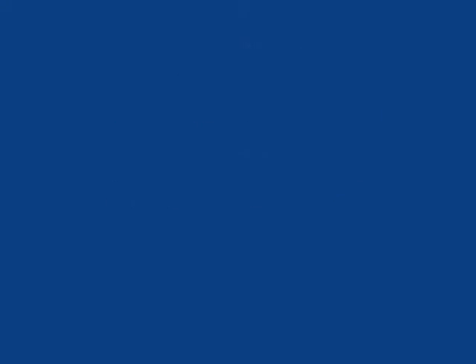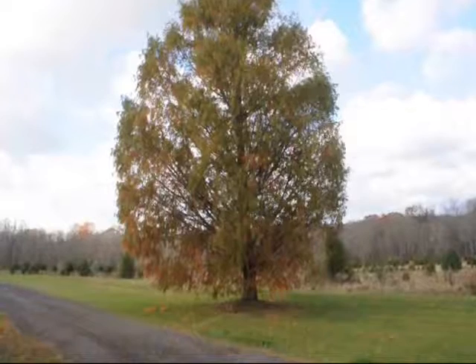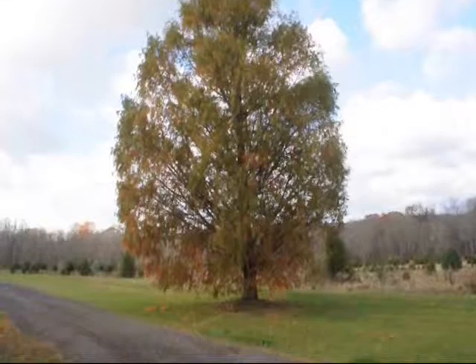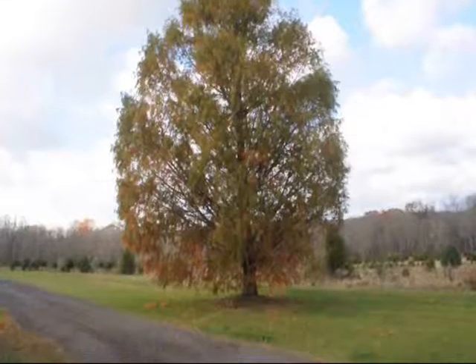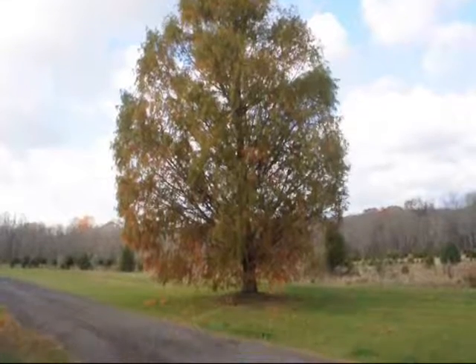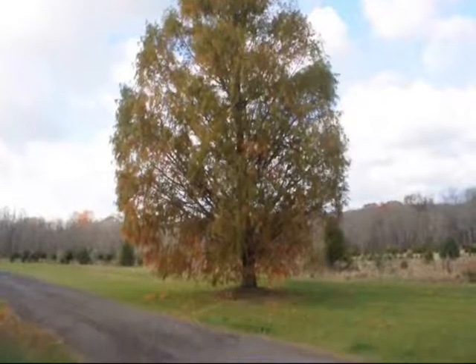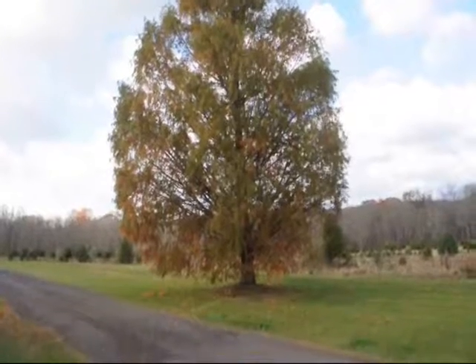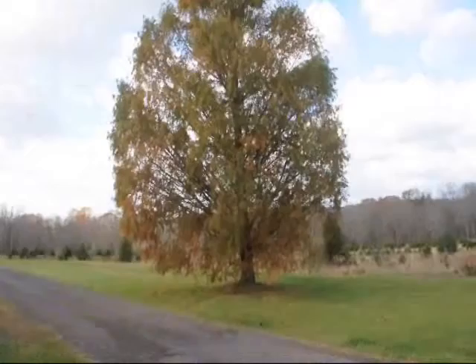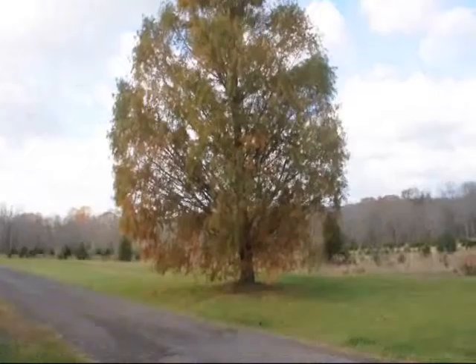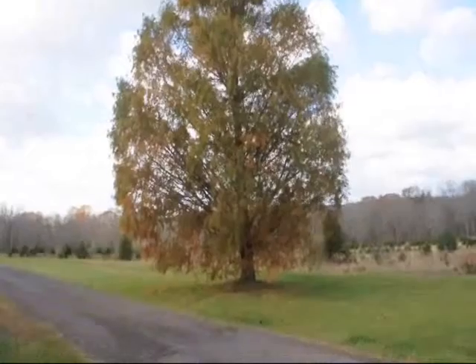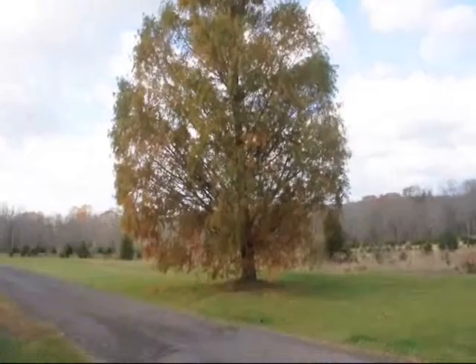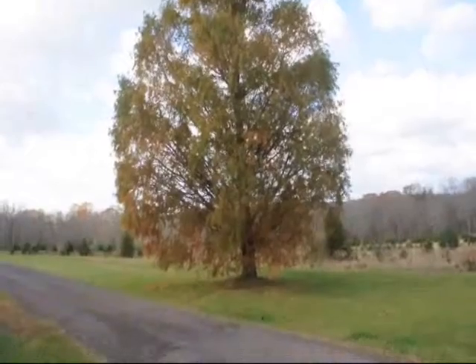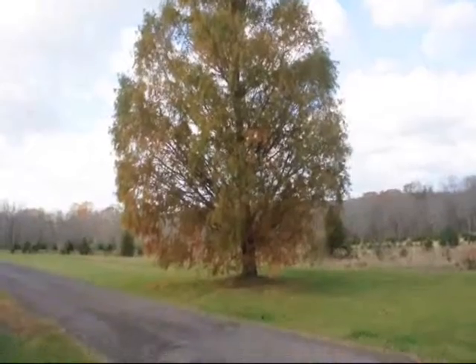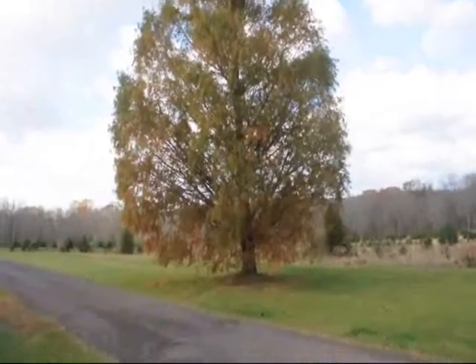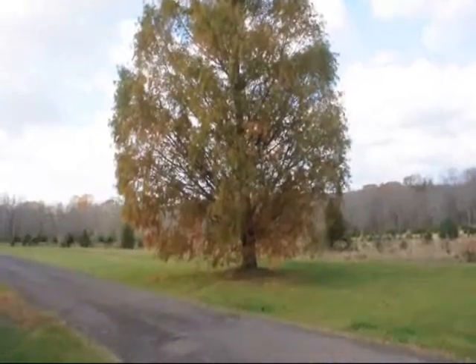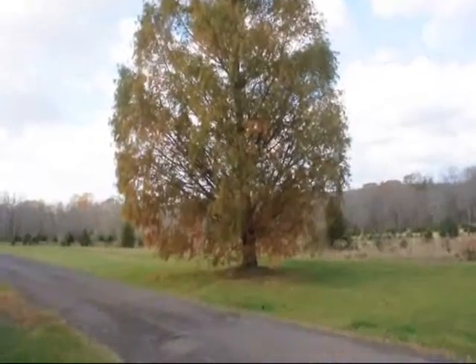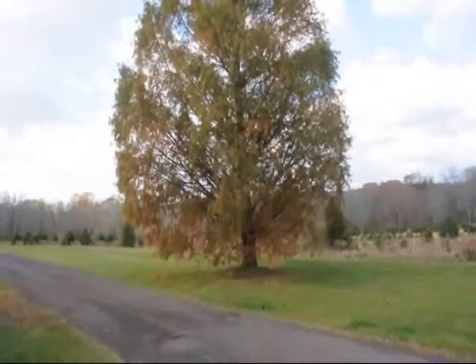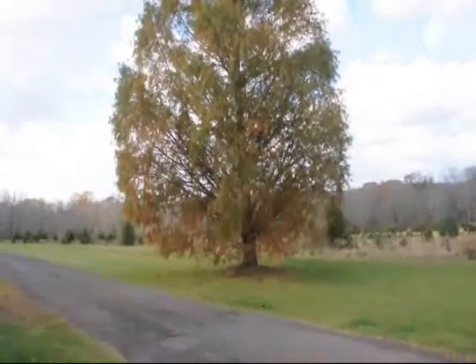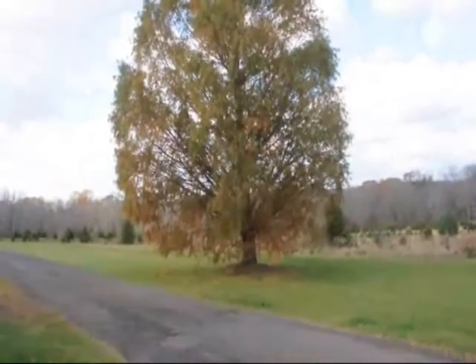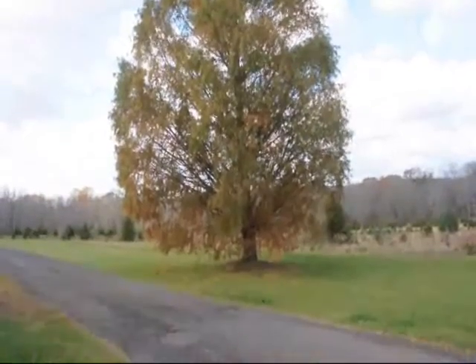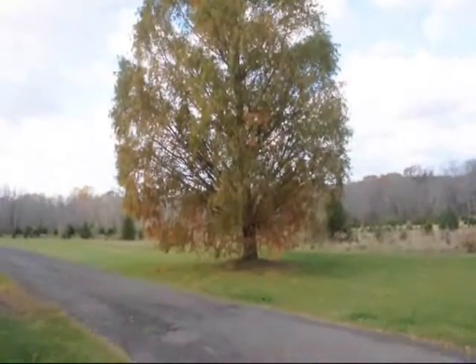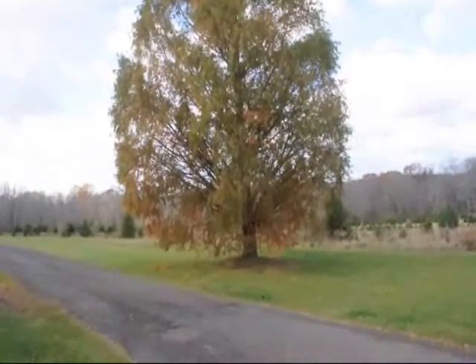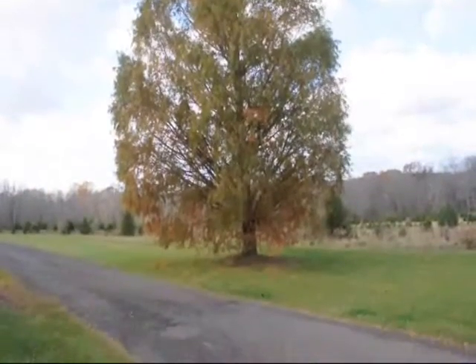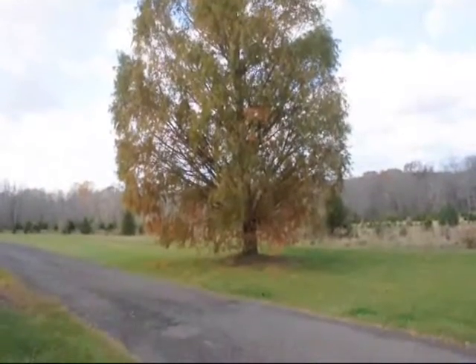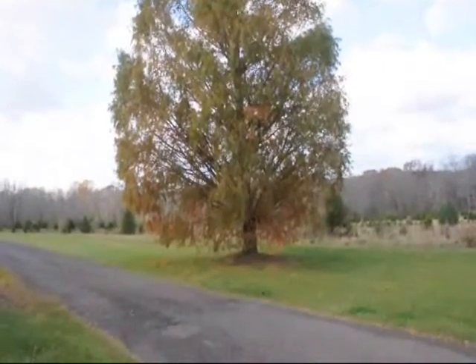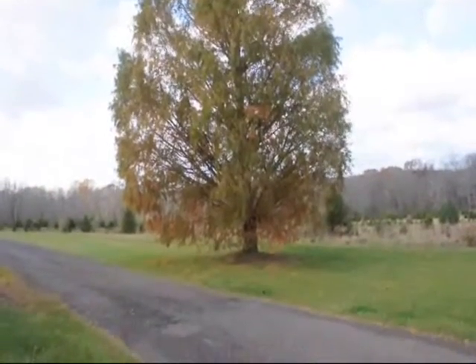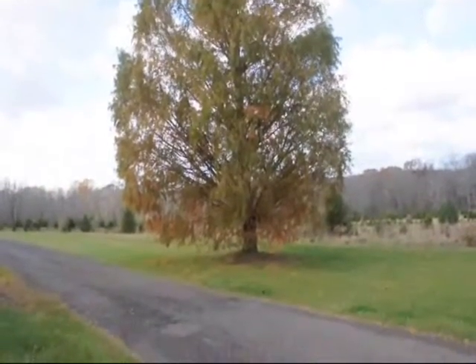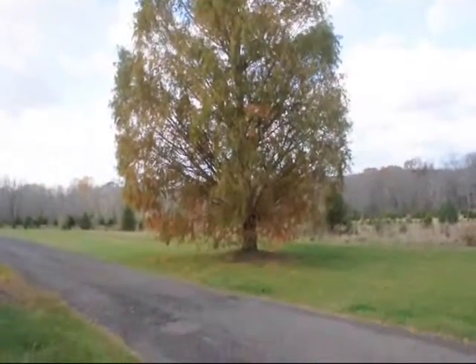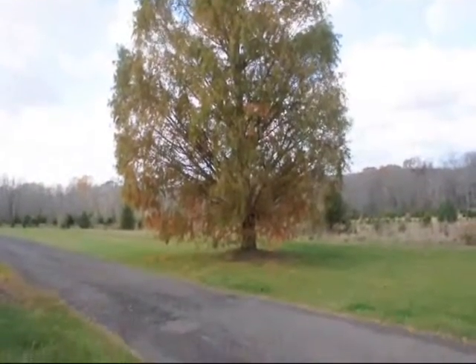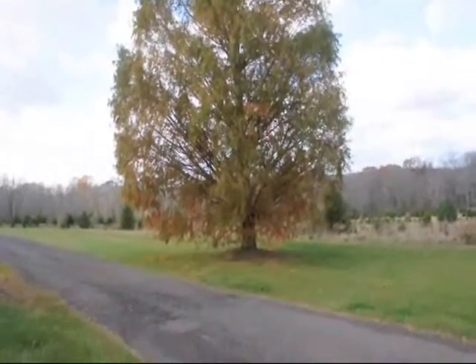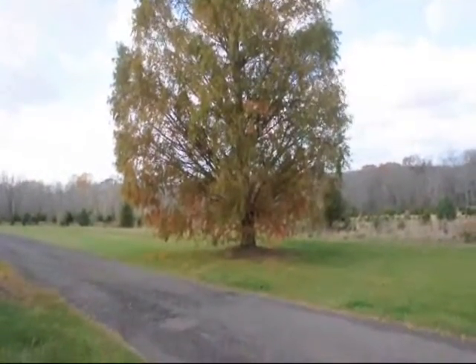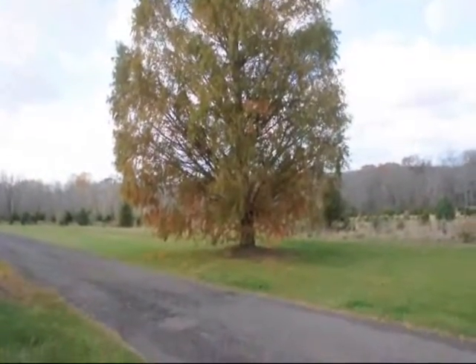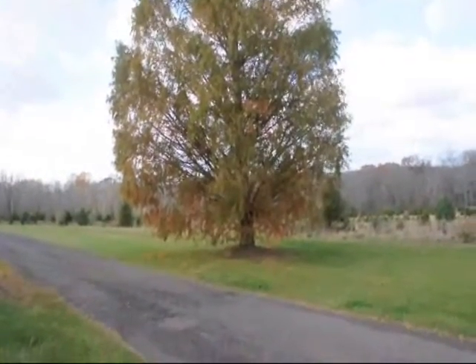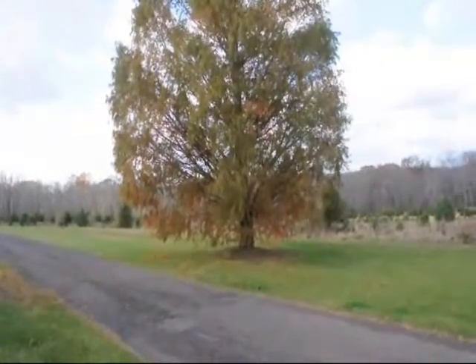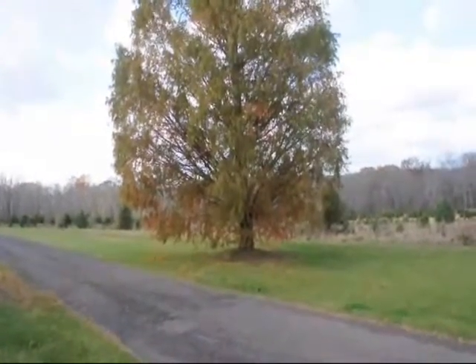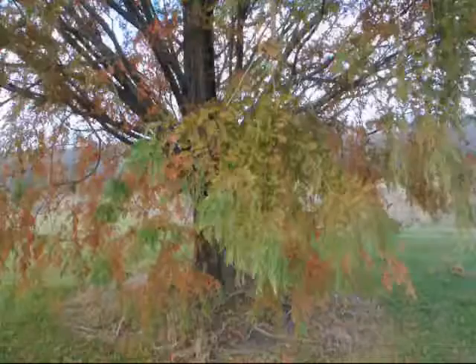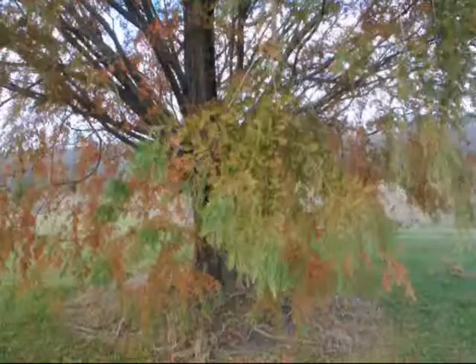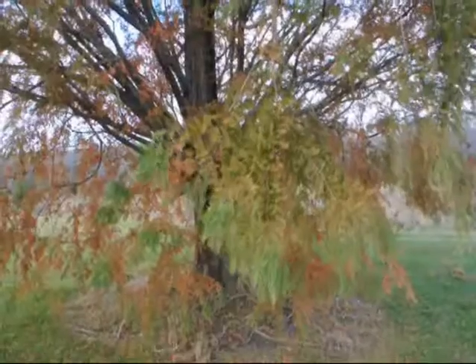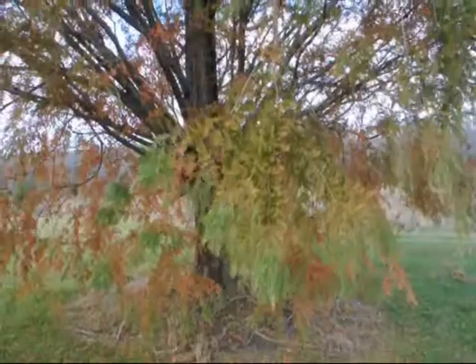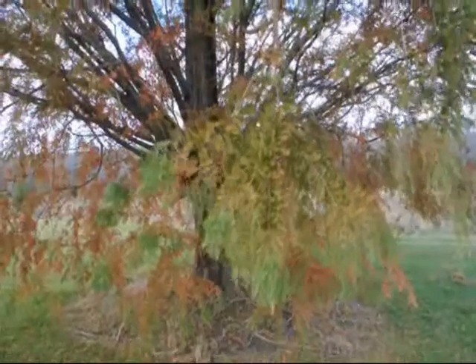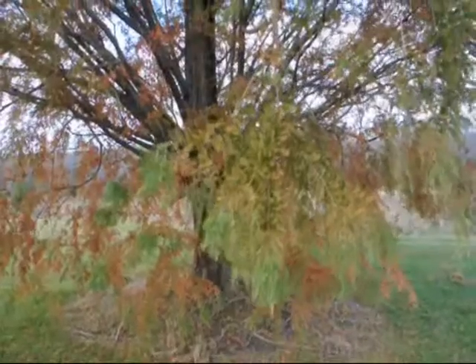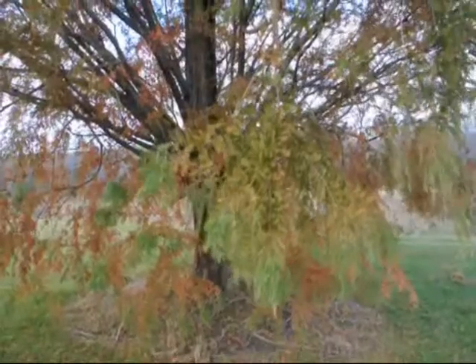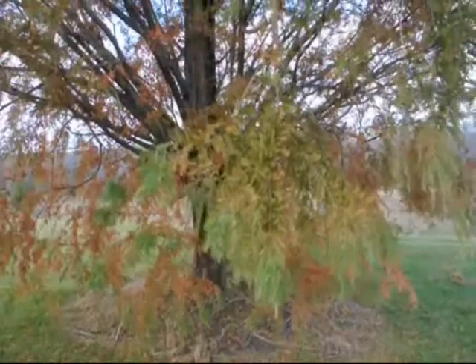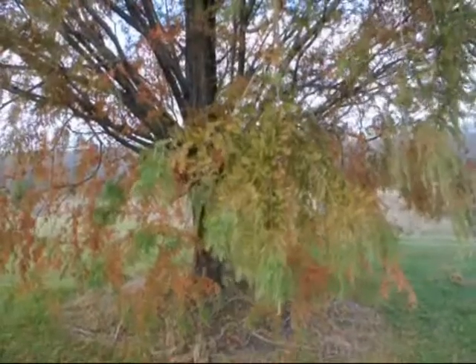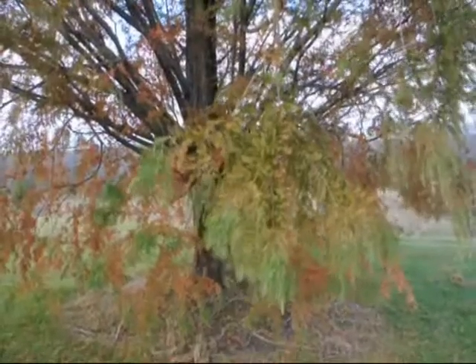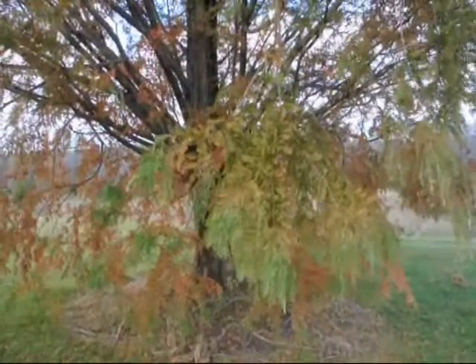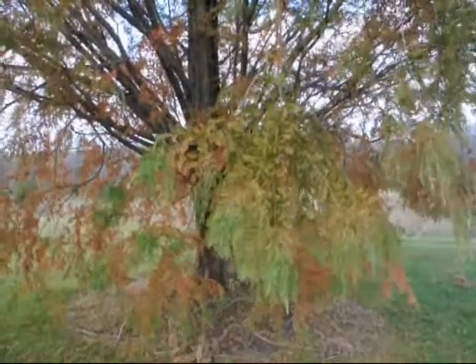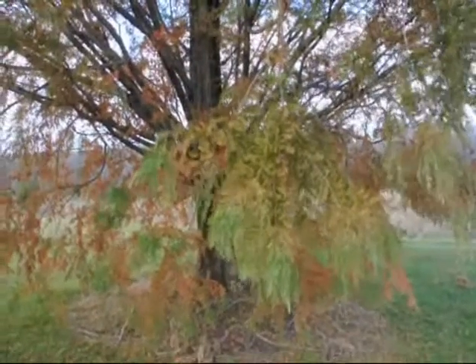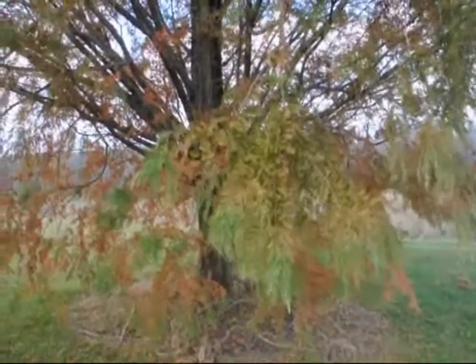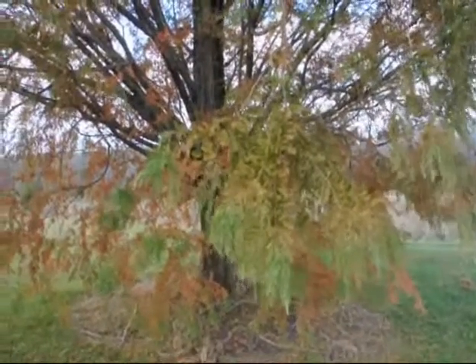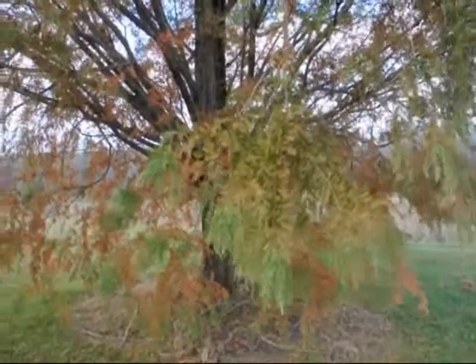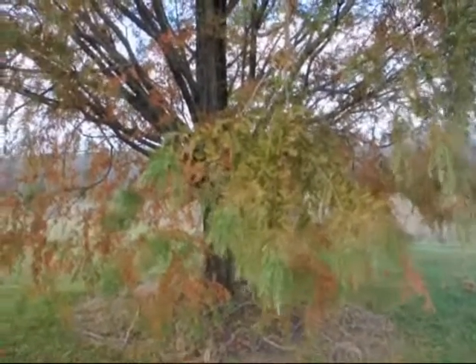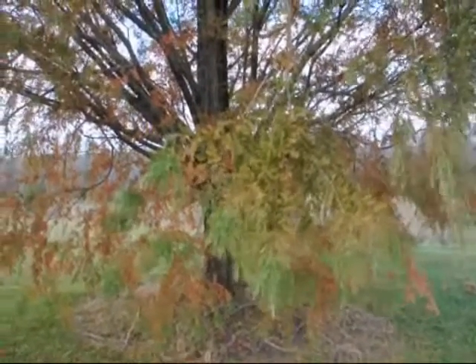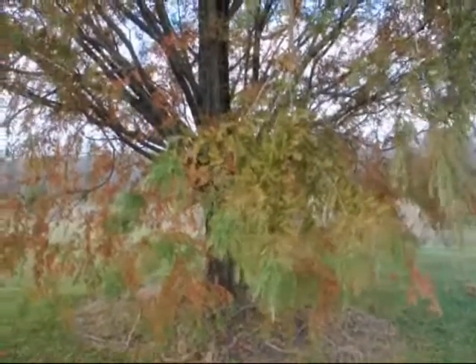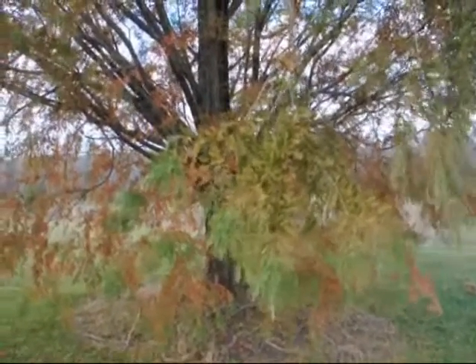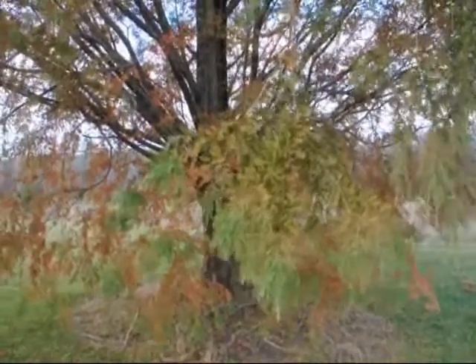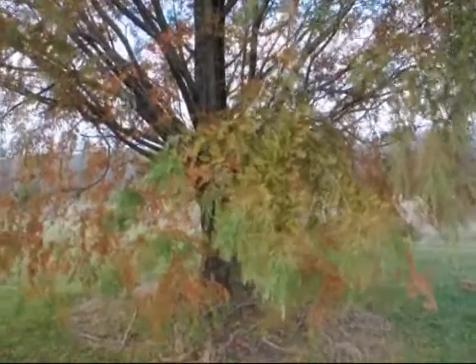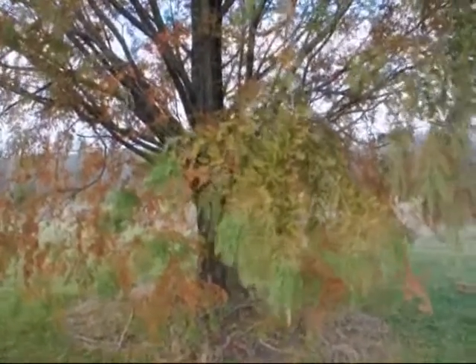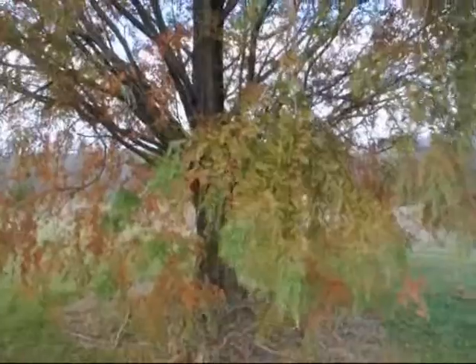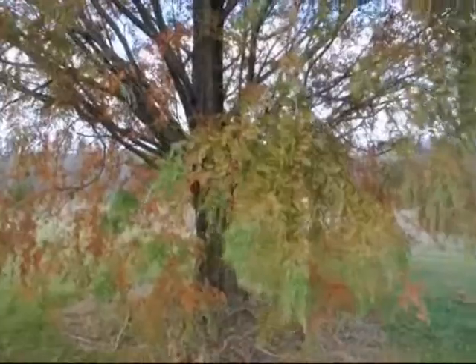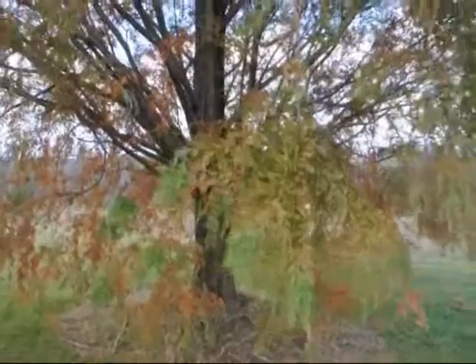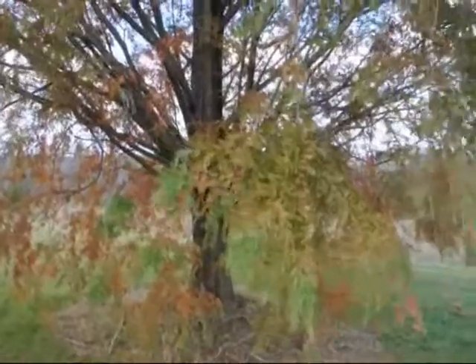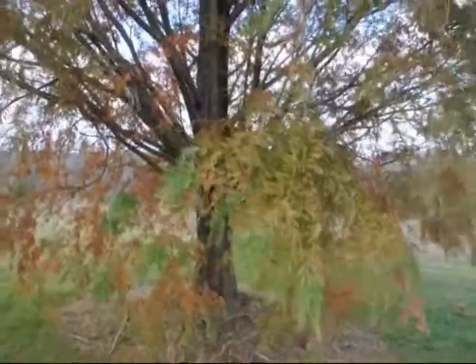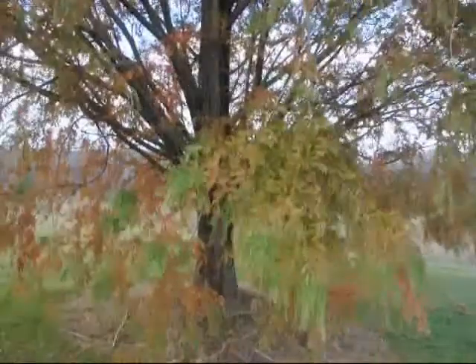If you want a fast growing tree, consider the dawn redwood. This particular dawn redwood is about 25 years old.